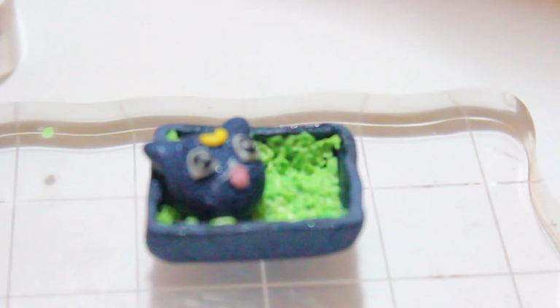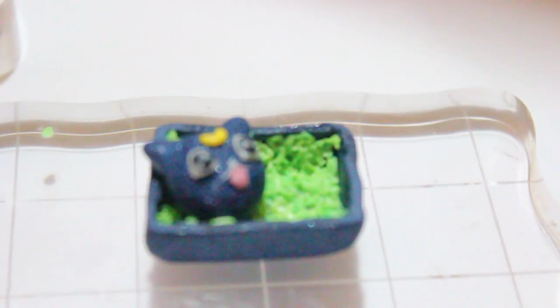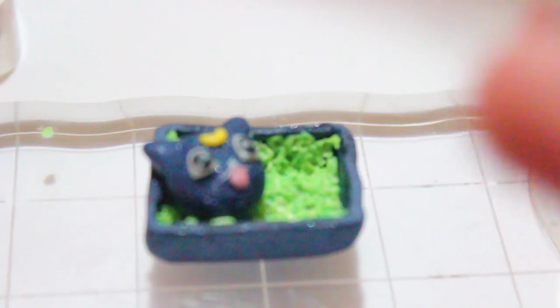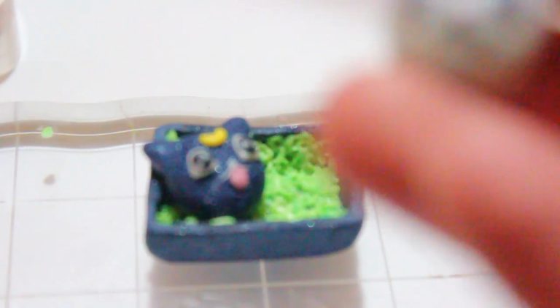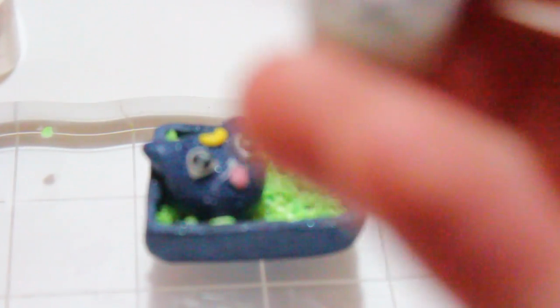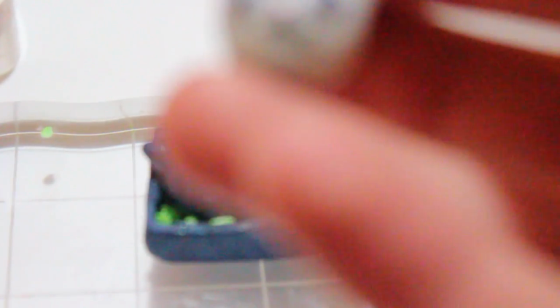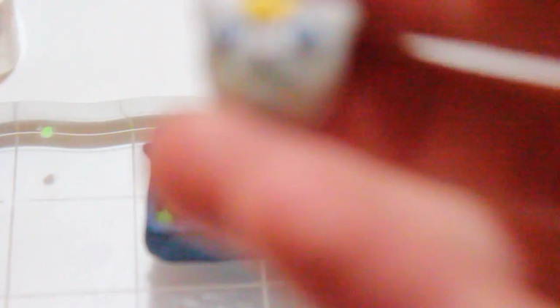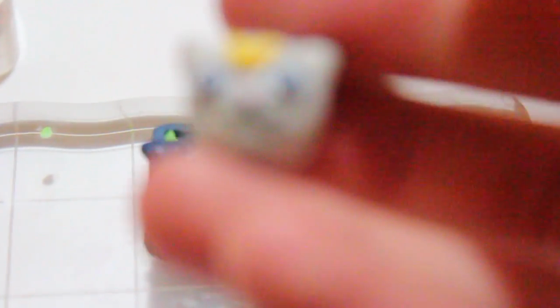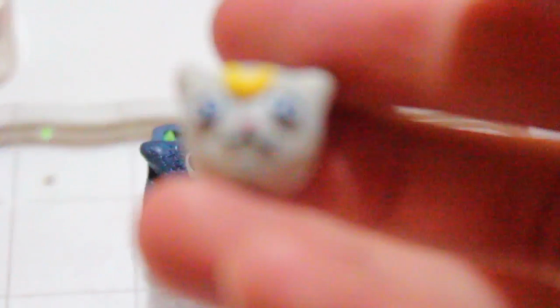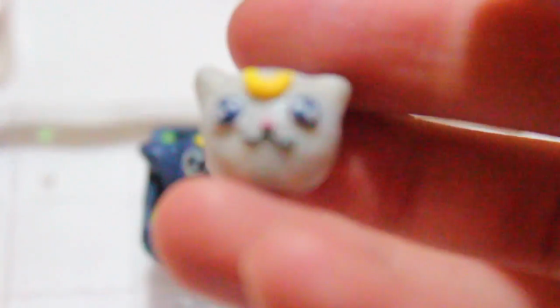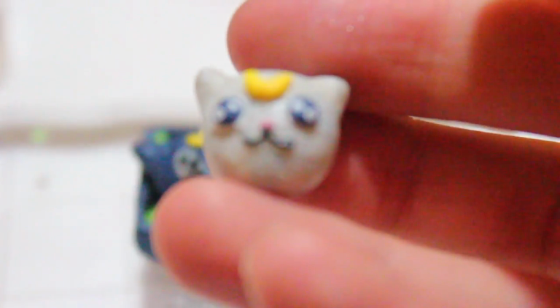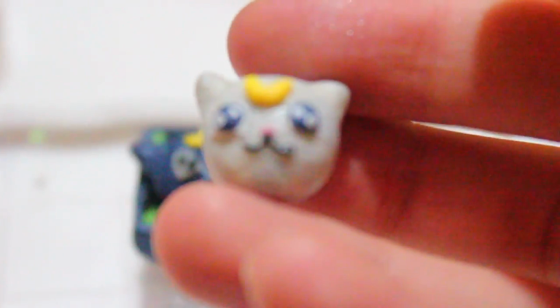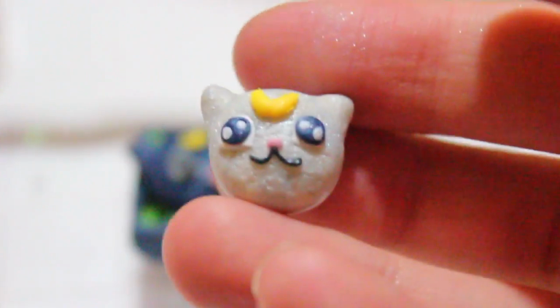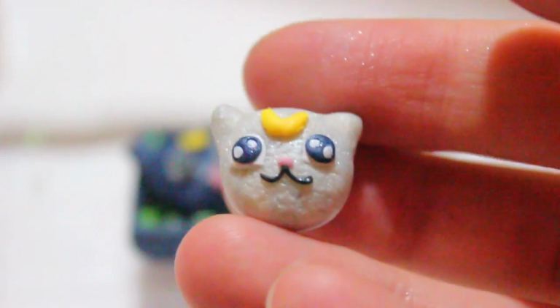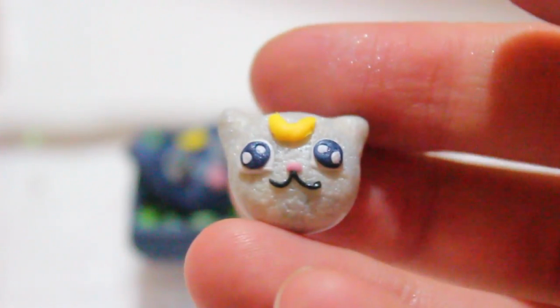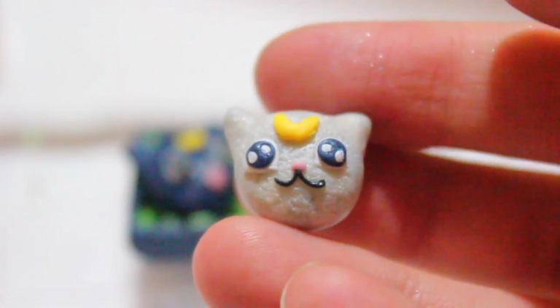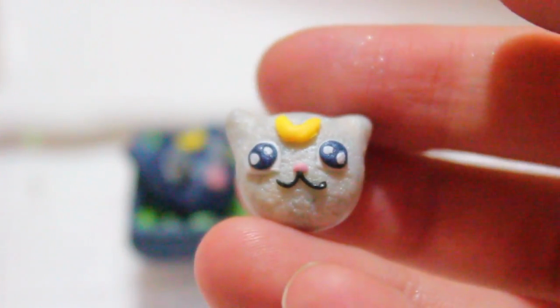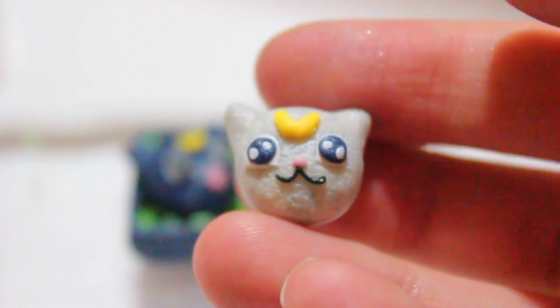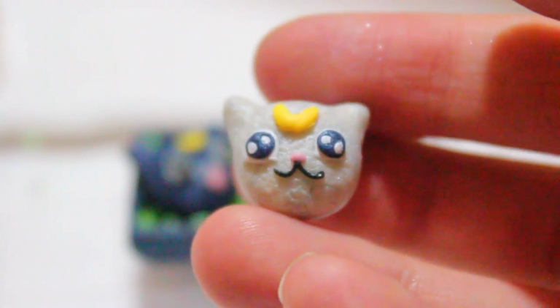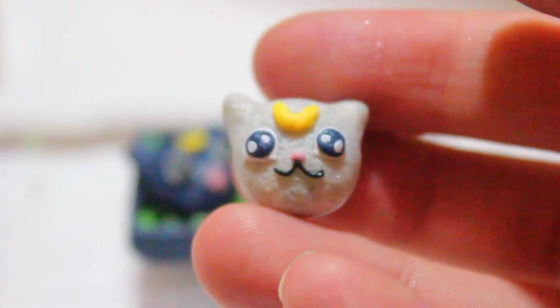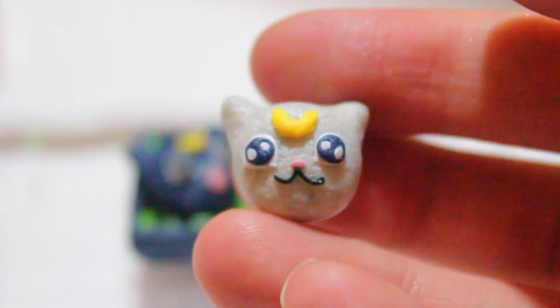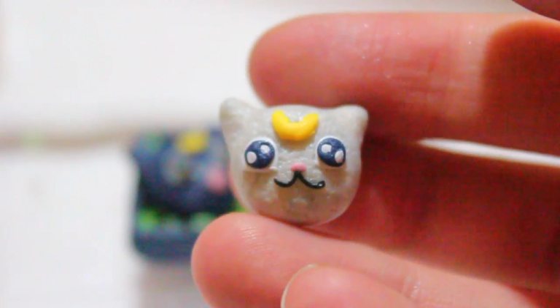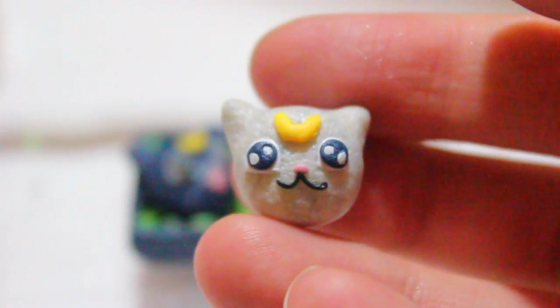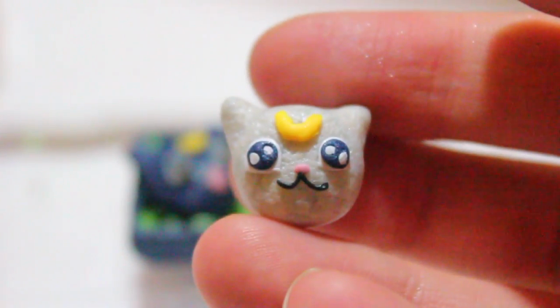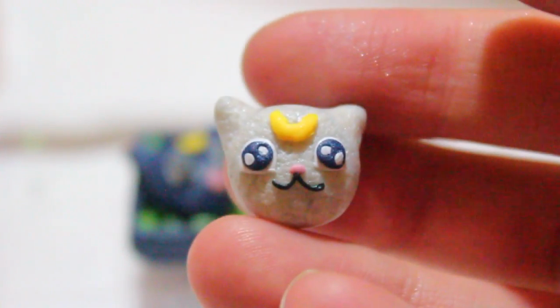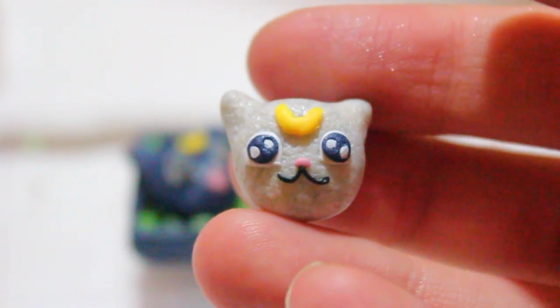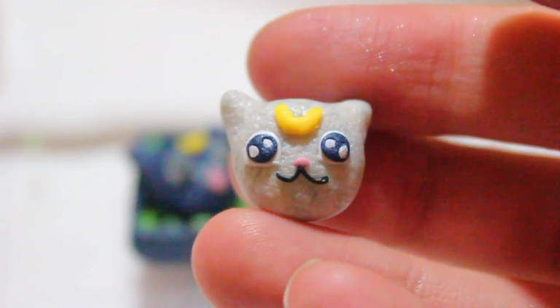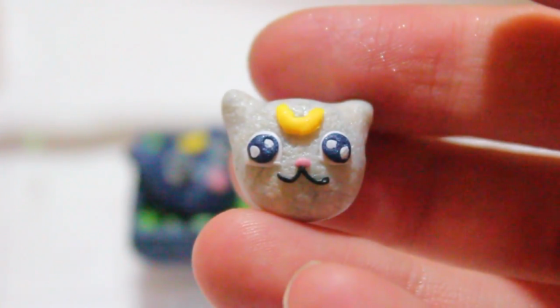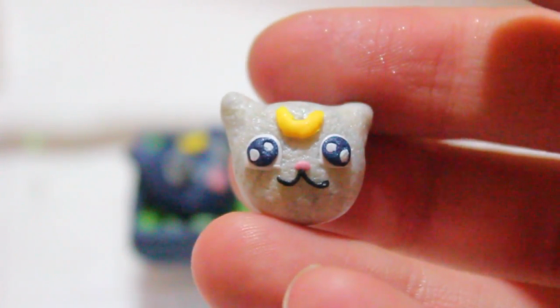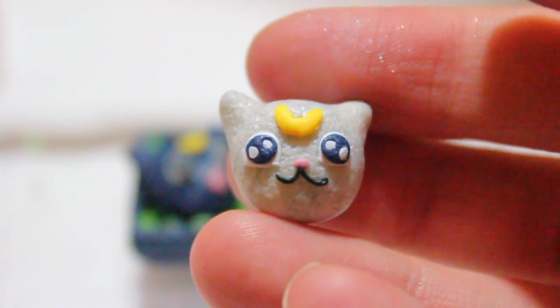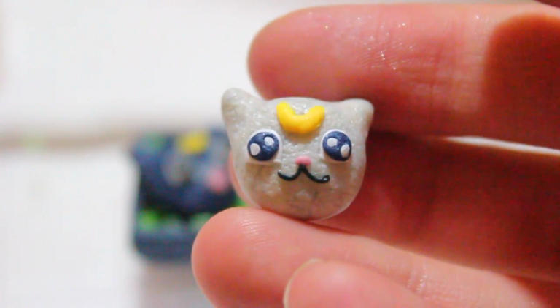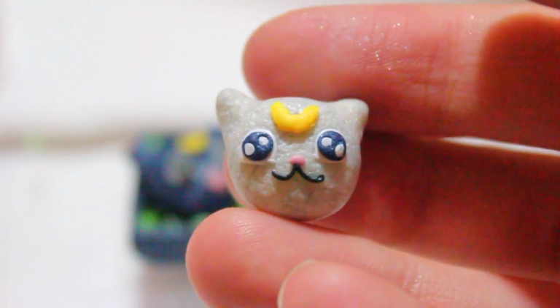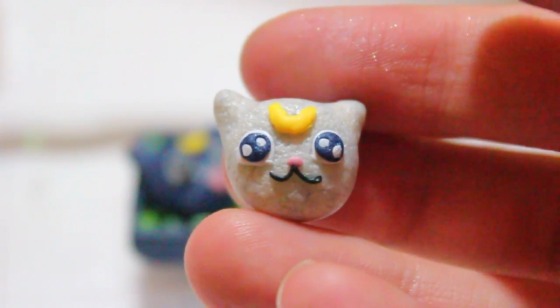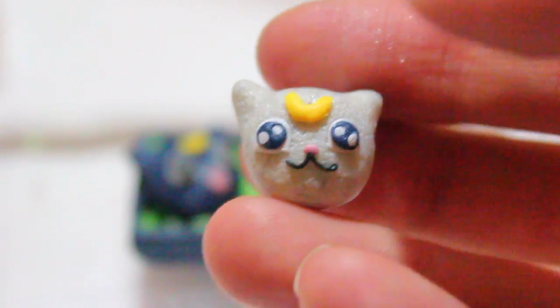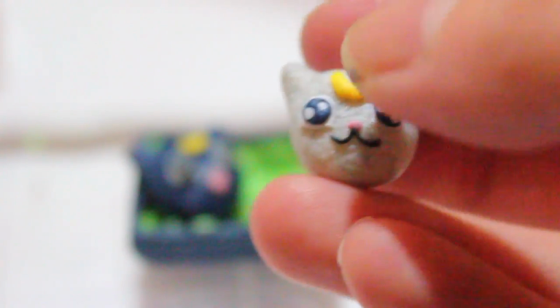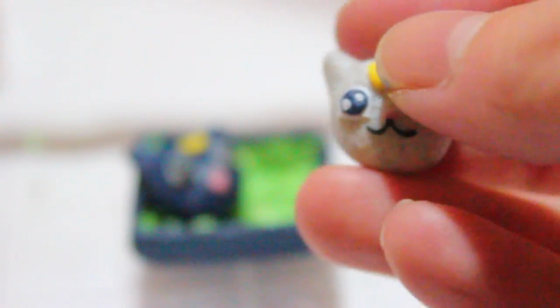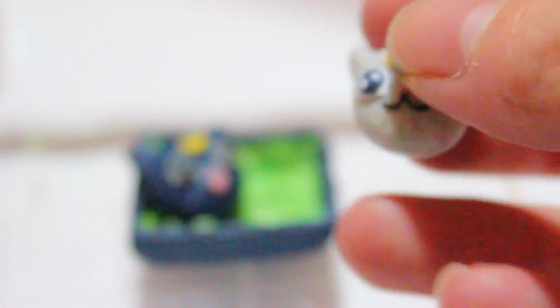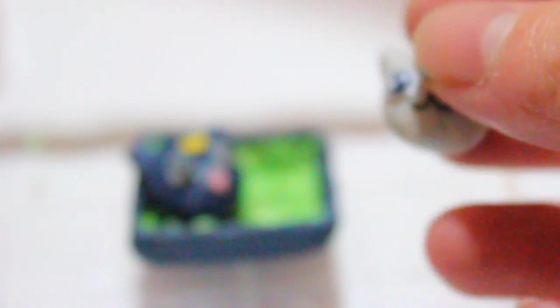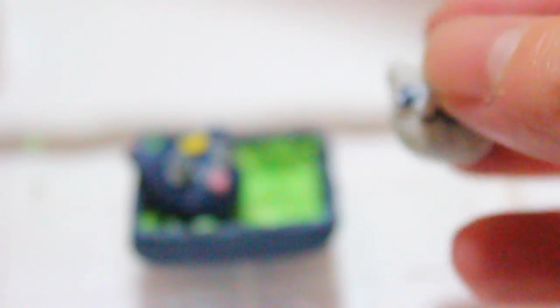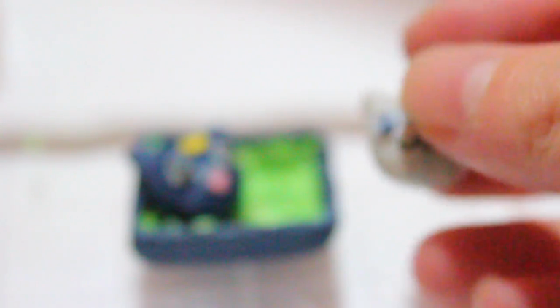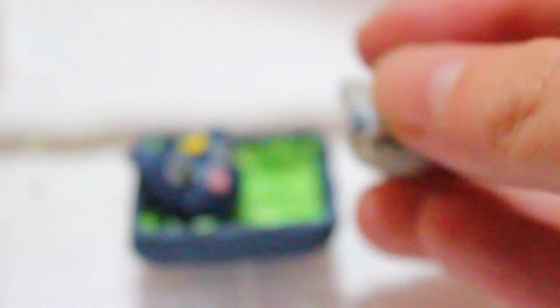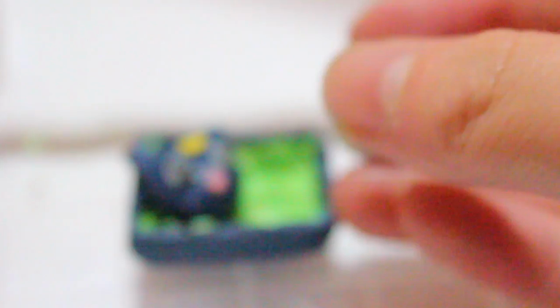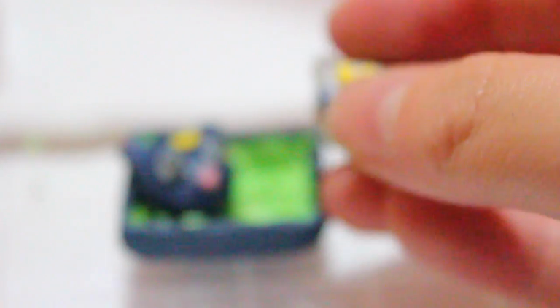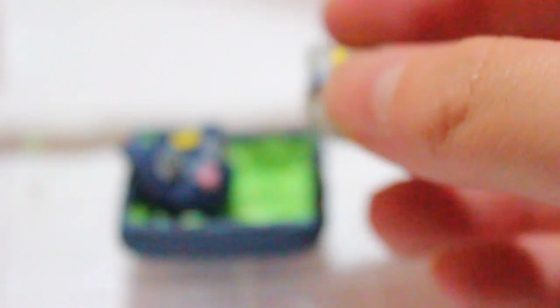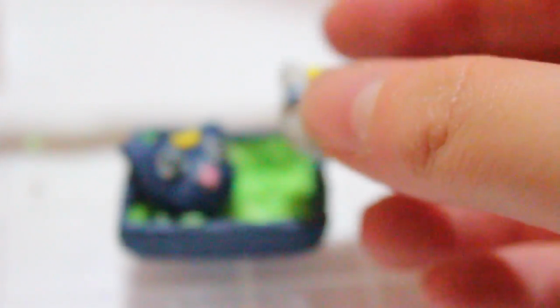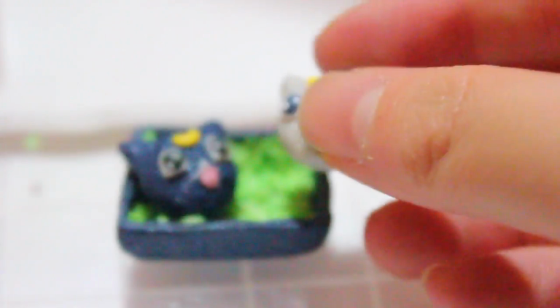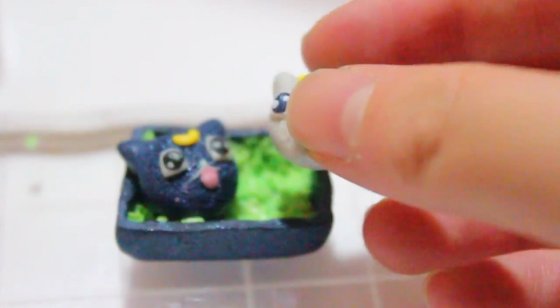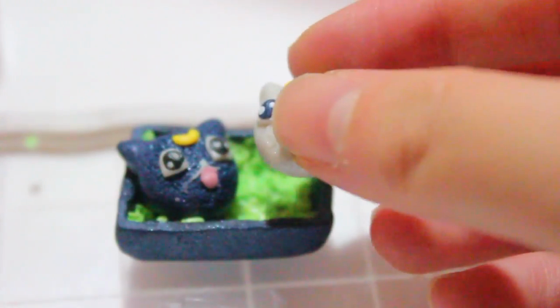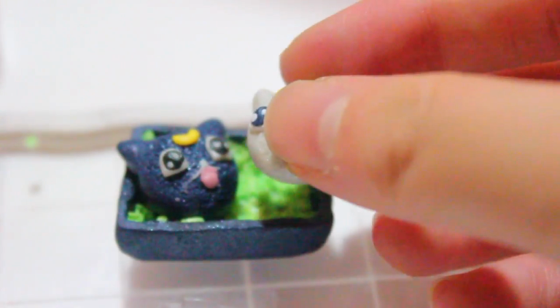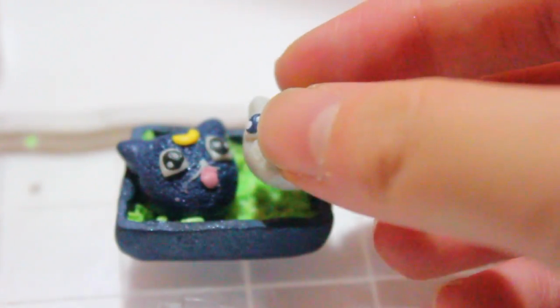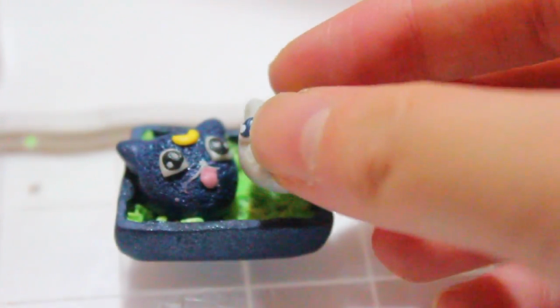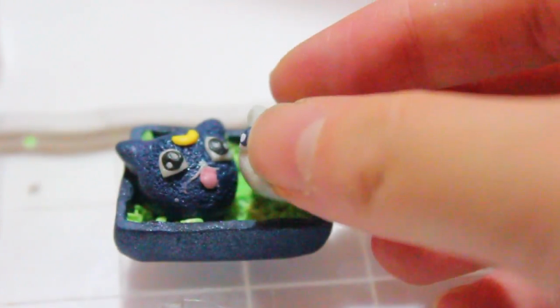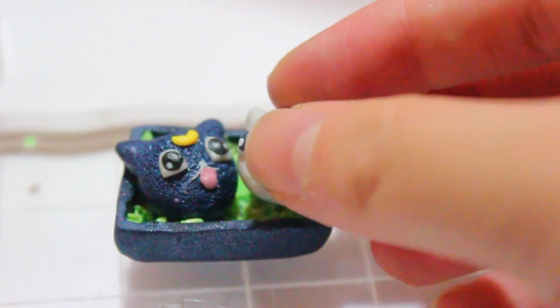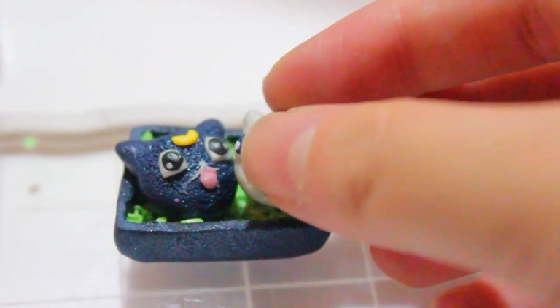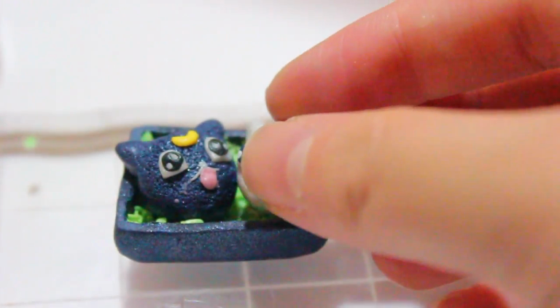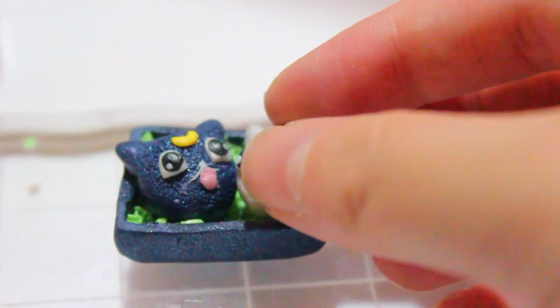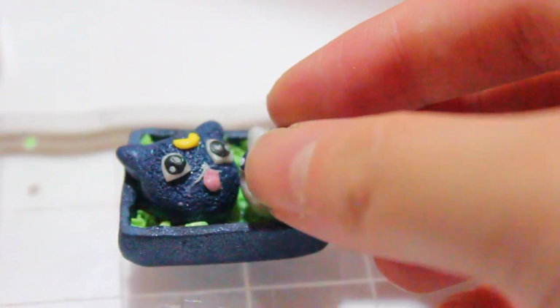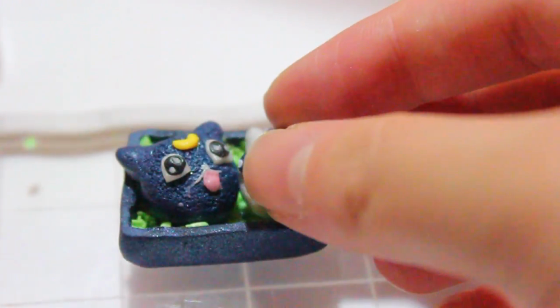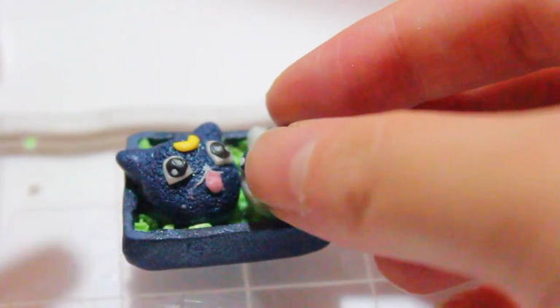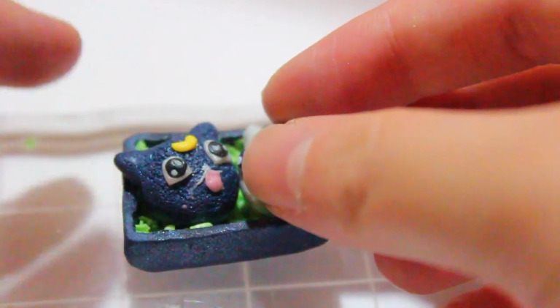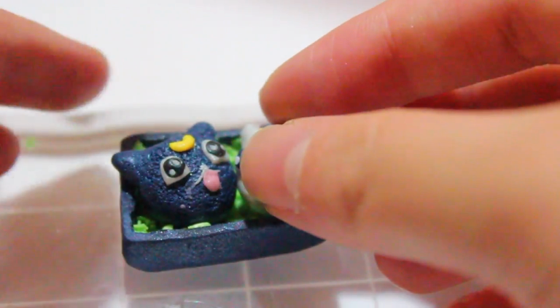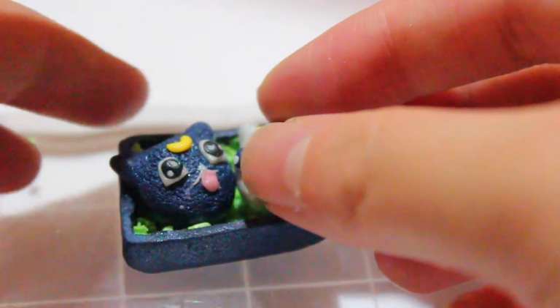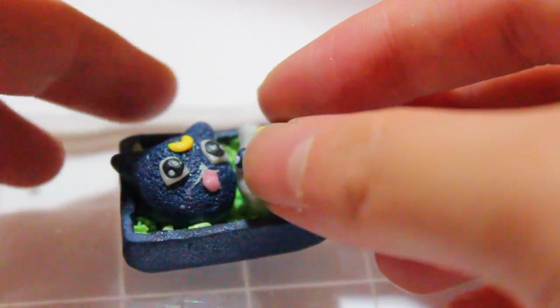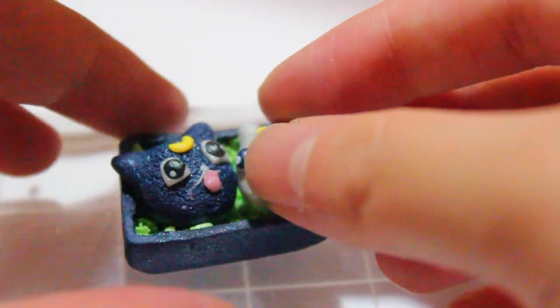You're going to do the same thing for Artemis, and this is pretty much what it looks like. If I could have done this differently, I would have made Luna's eyes red.